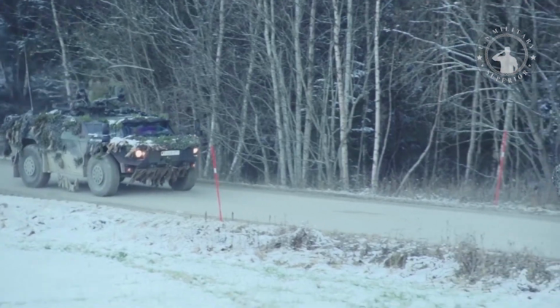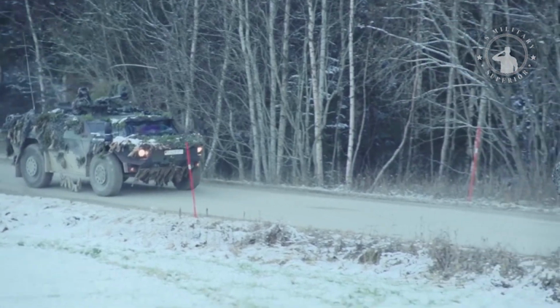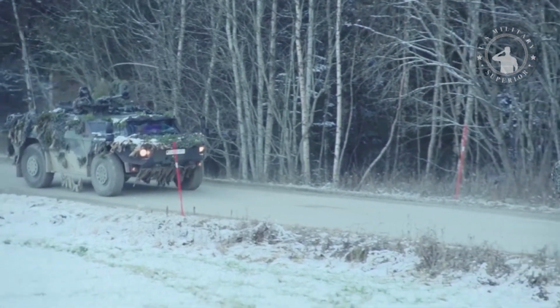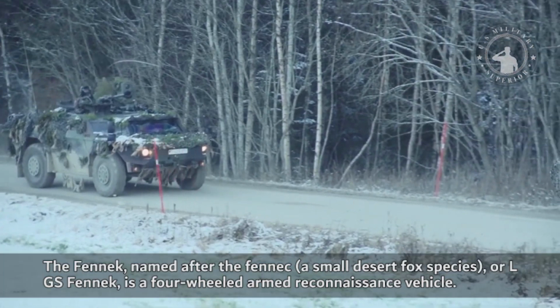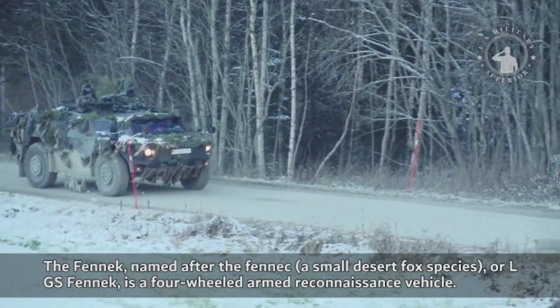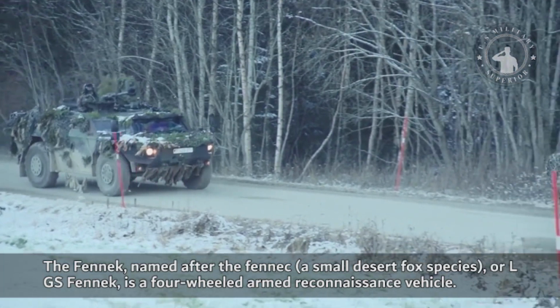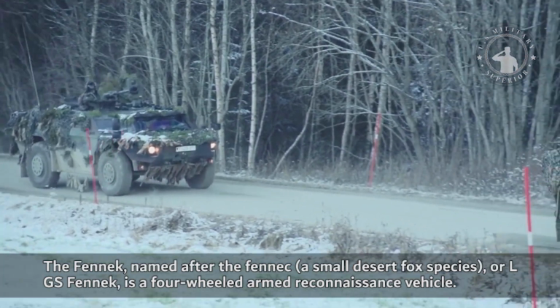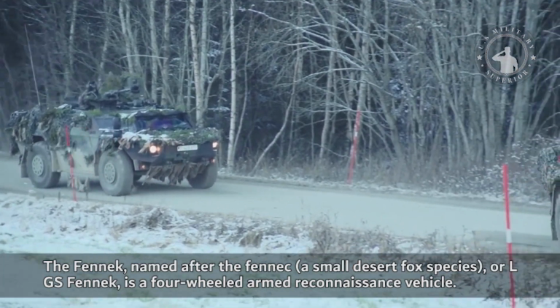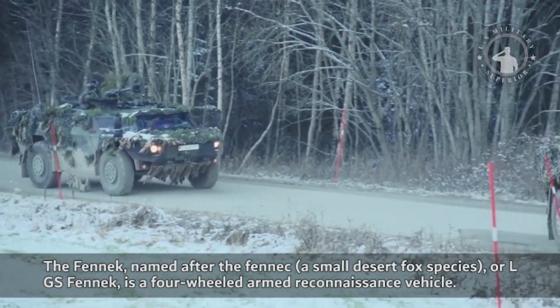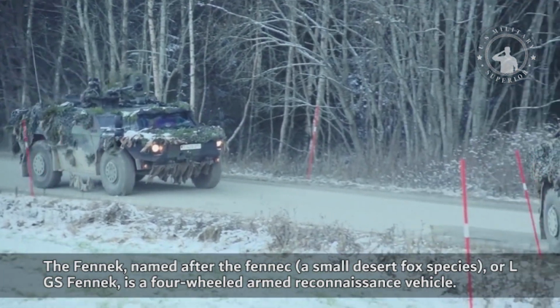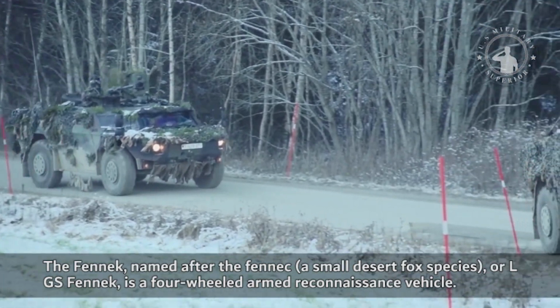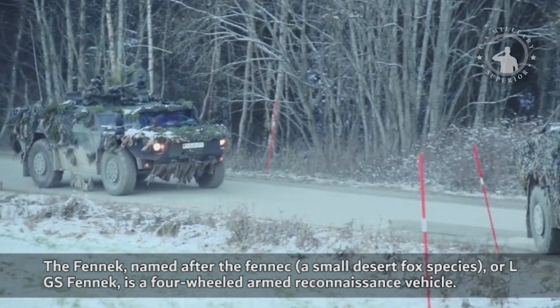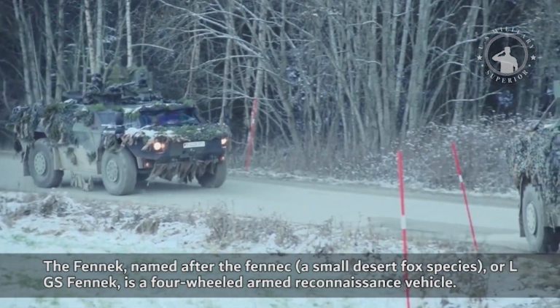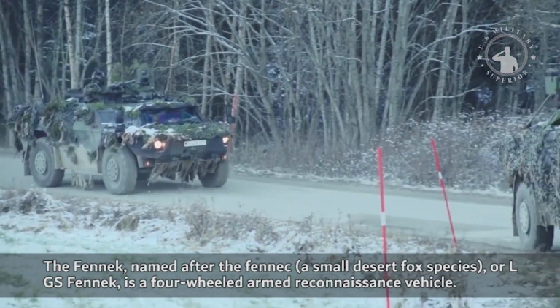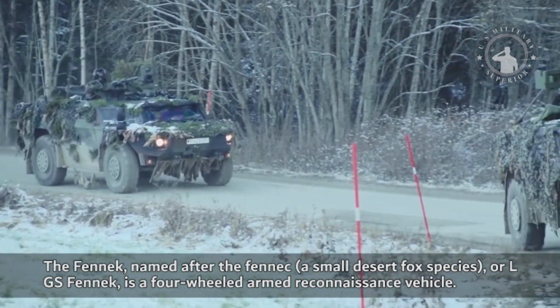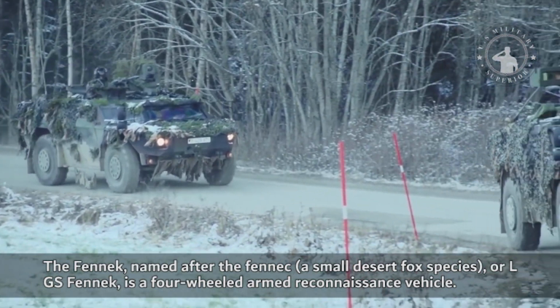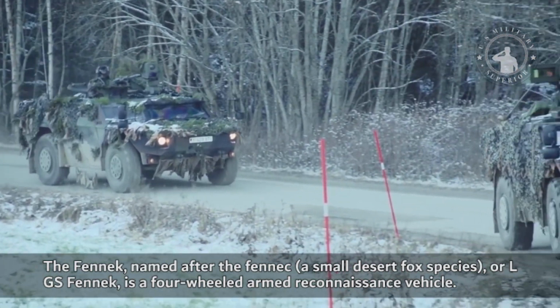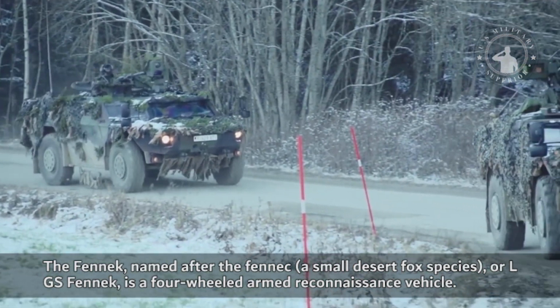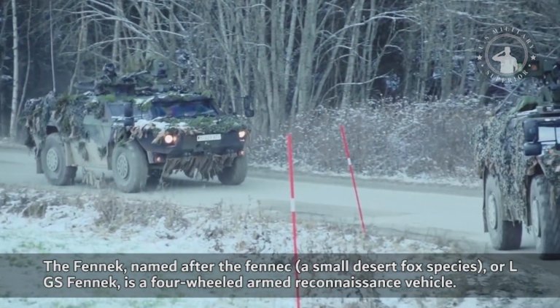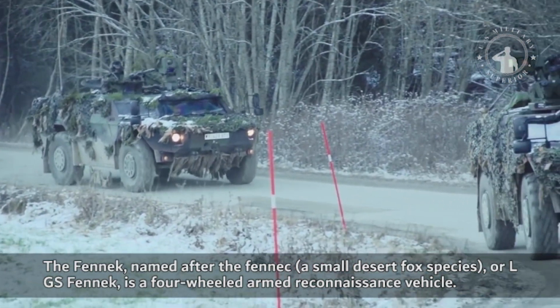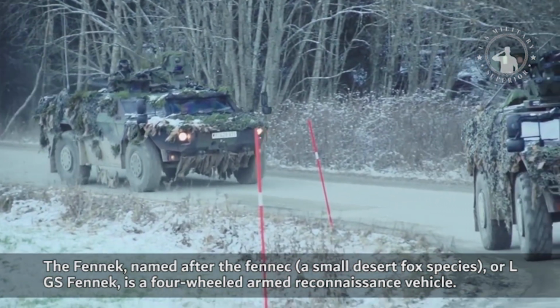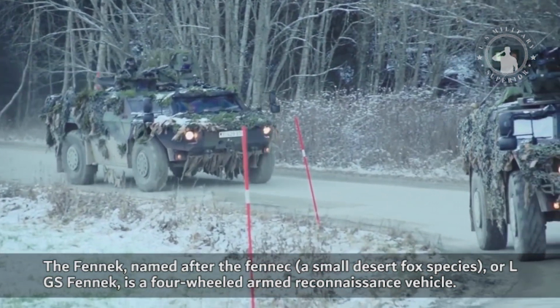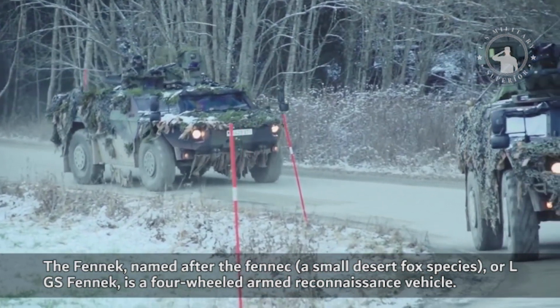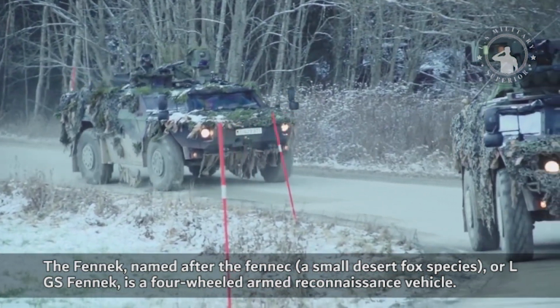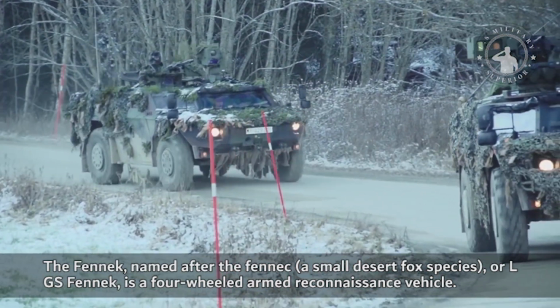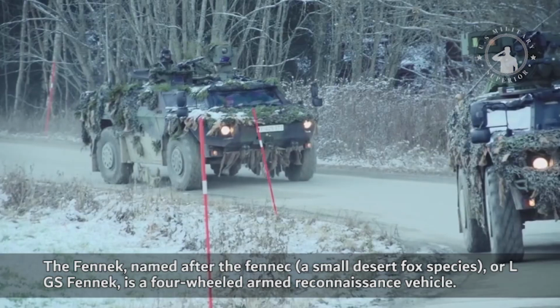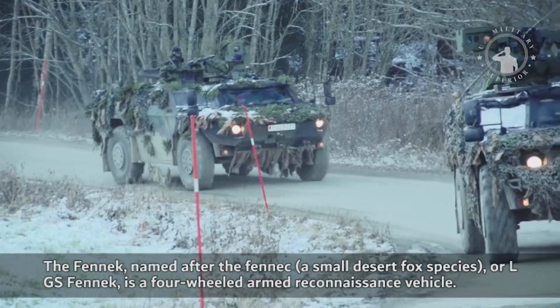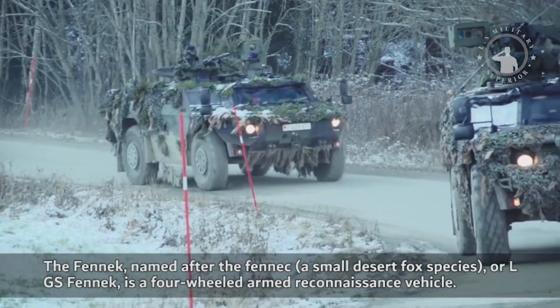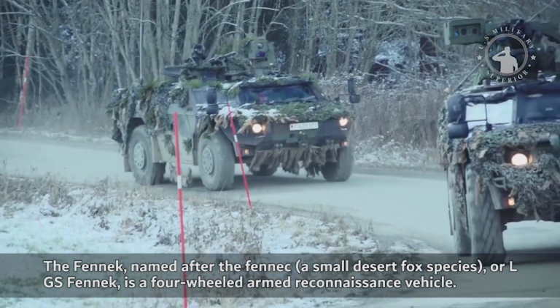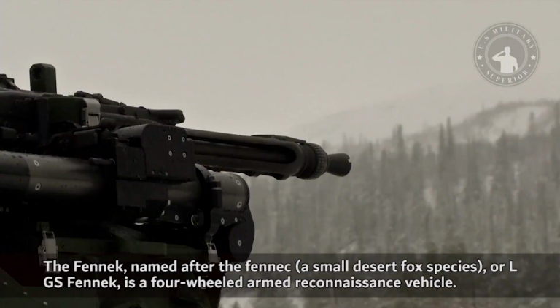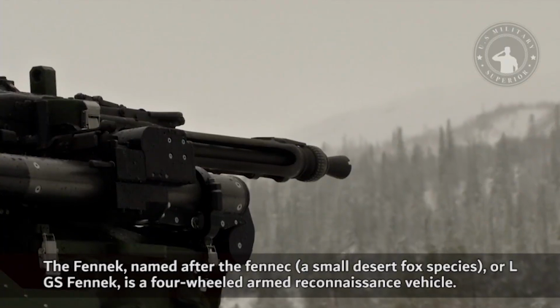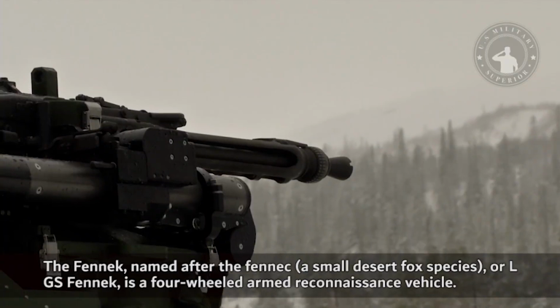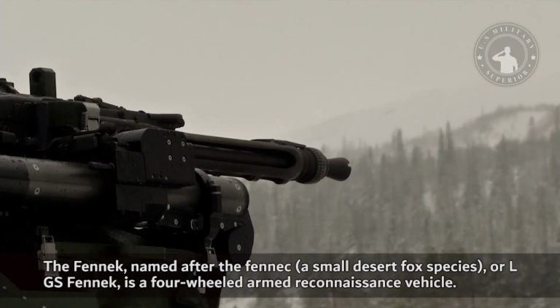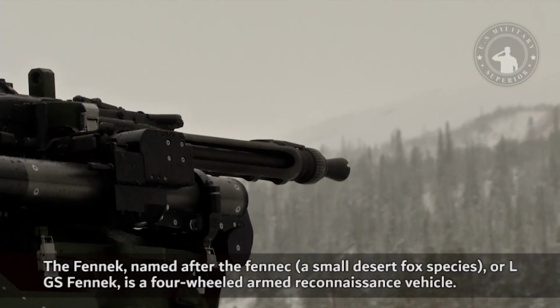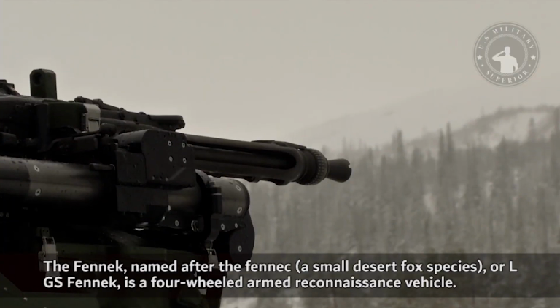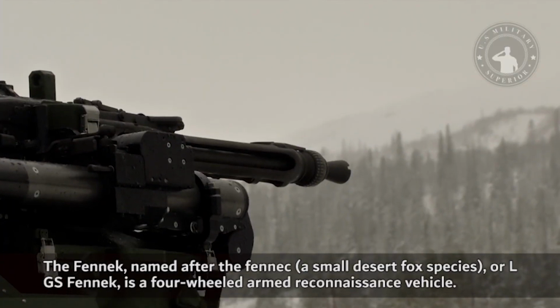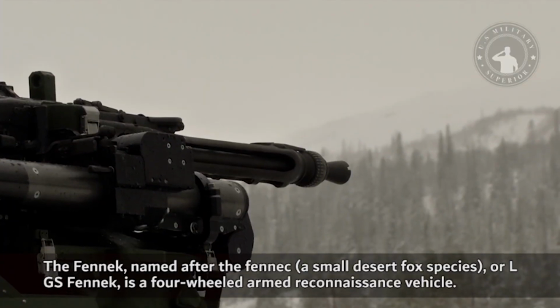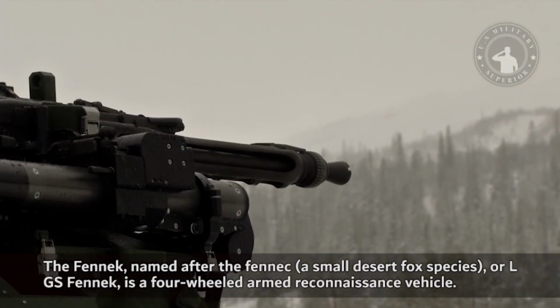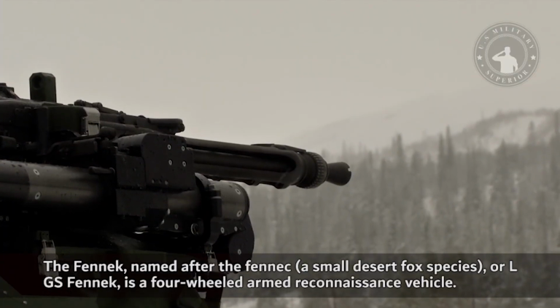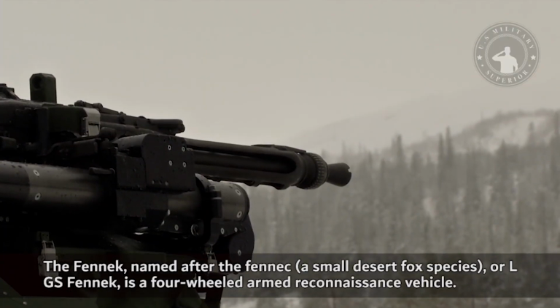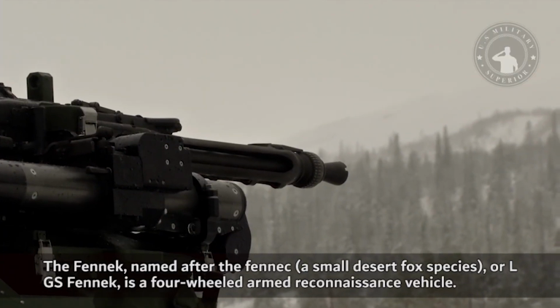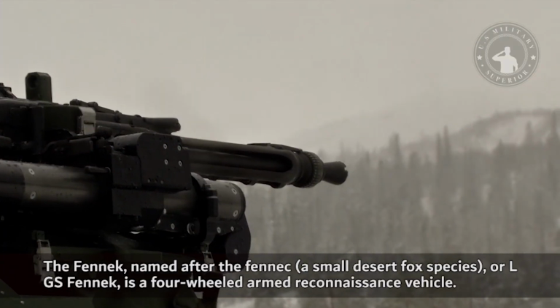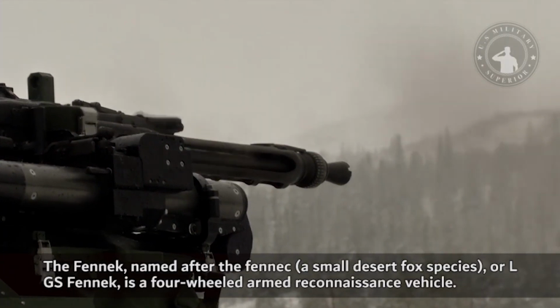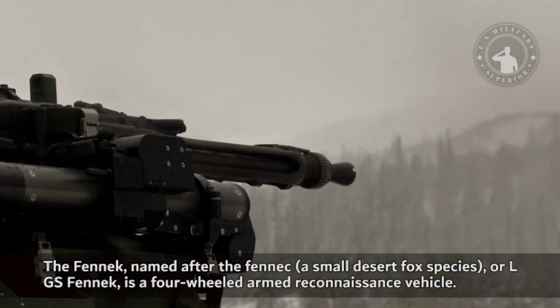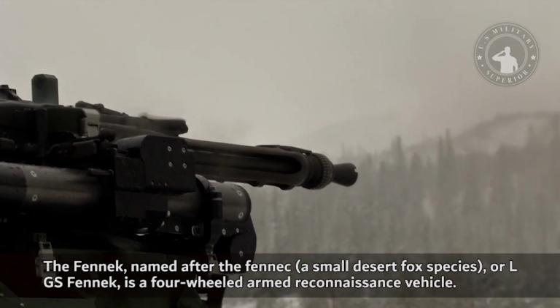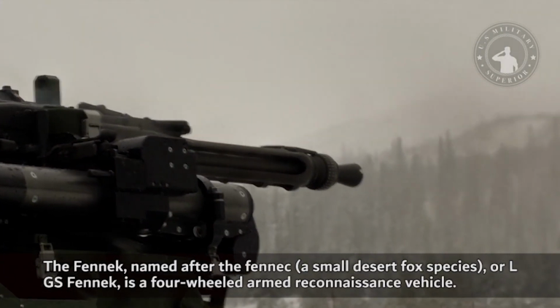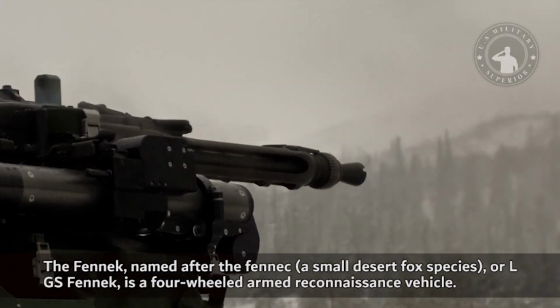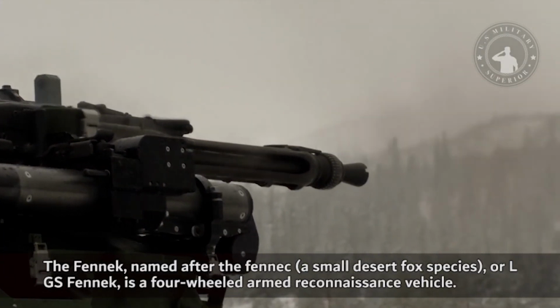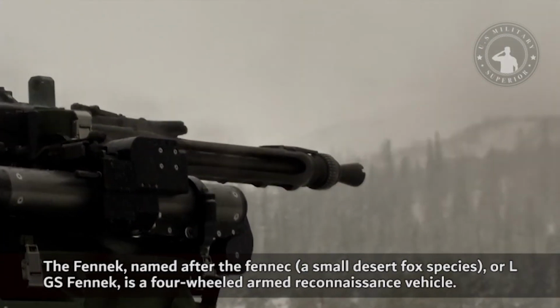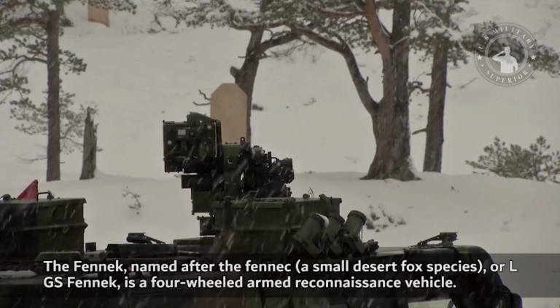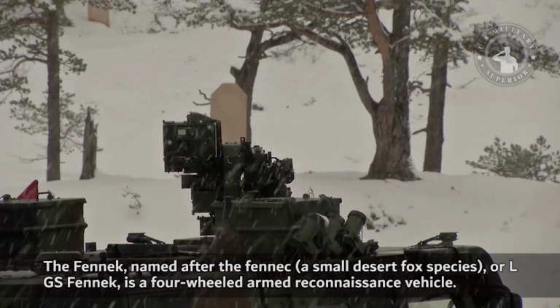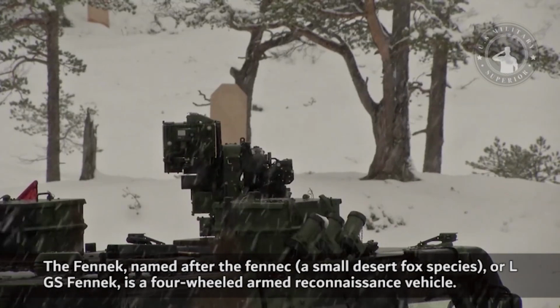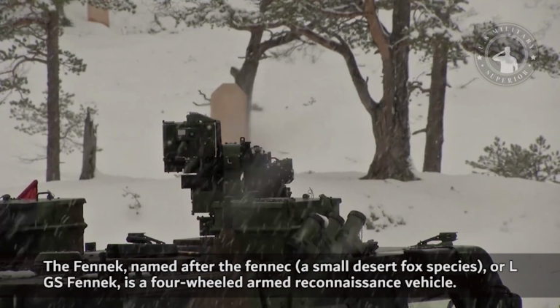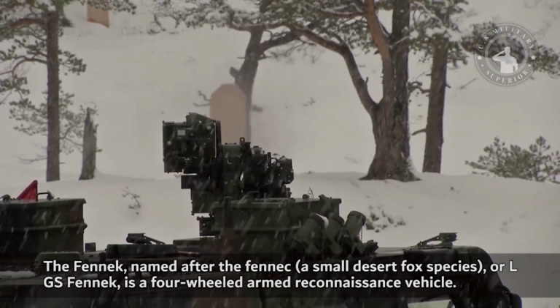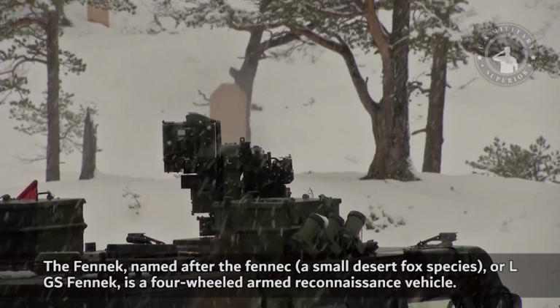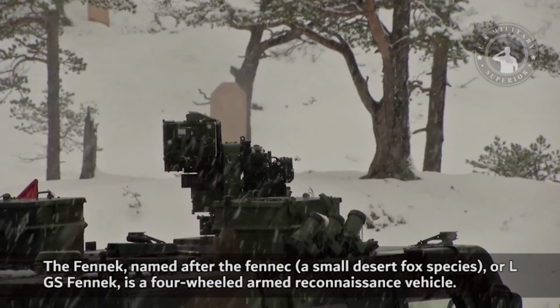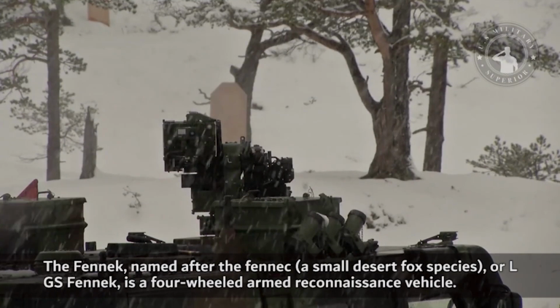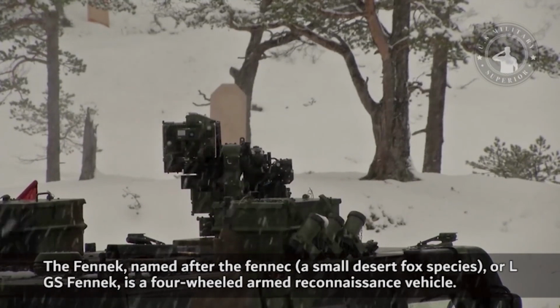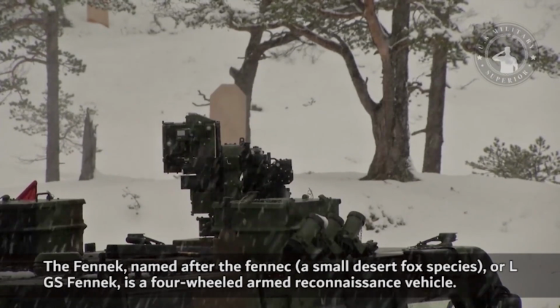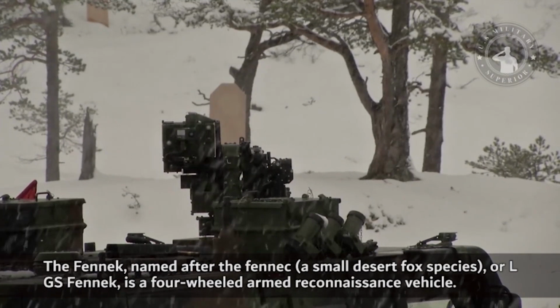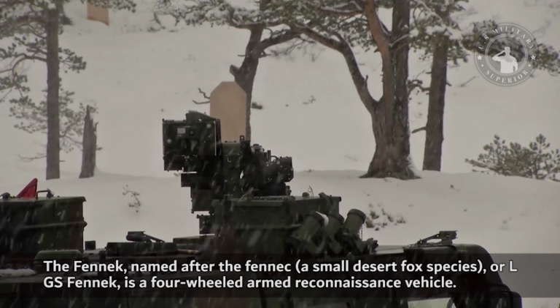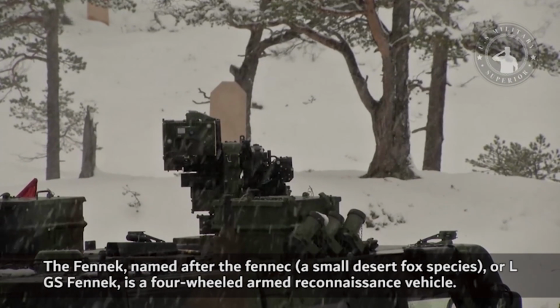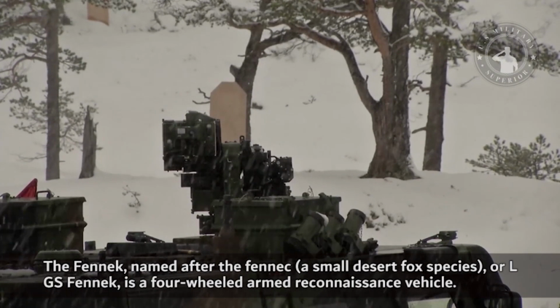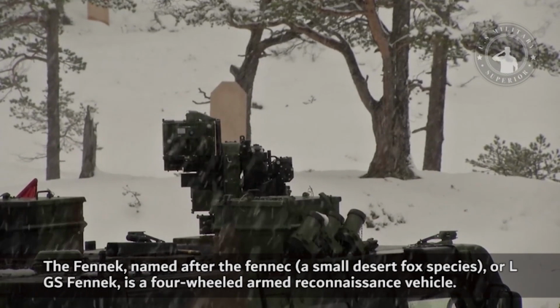The Fennec, named after the Fennec, a small desert fox species, or LGS Fennec, is a four-wheeled armed reconnaissance vehicle.